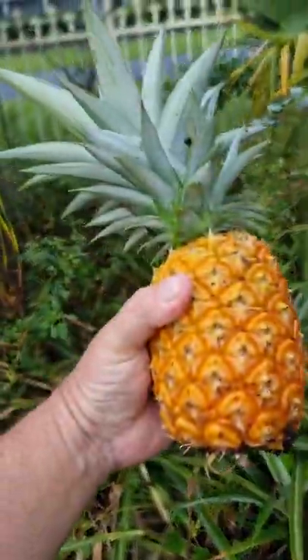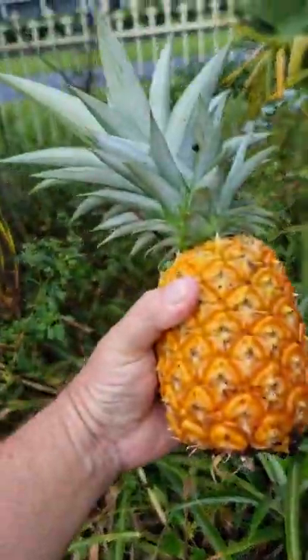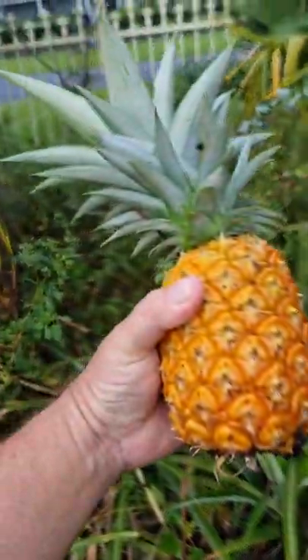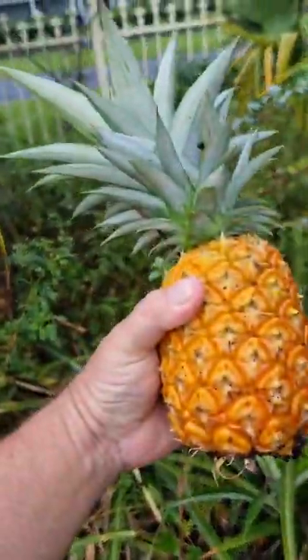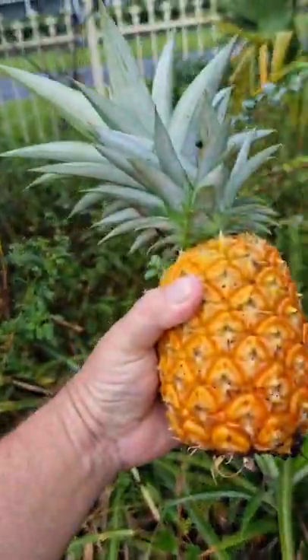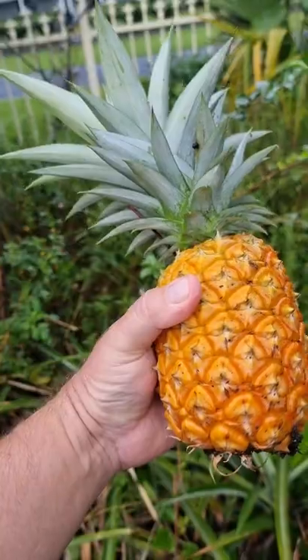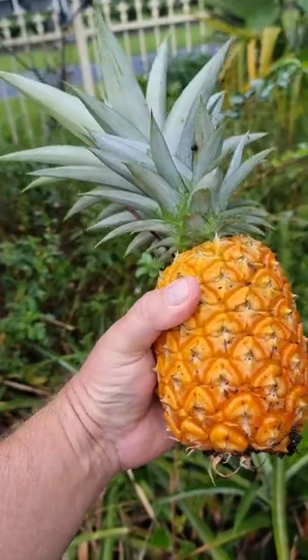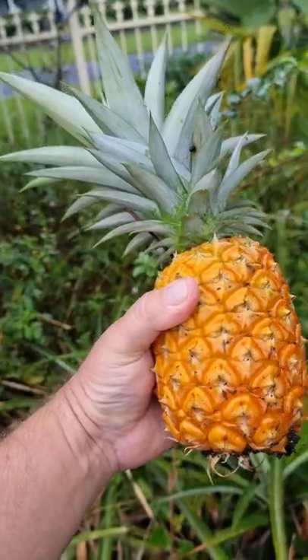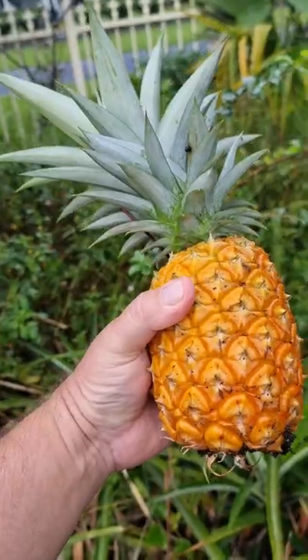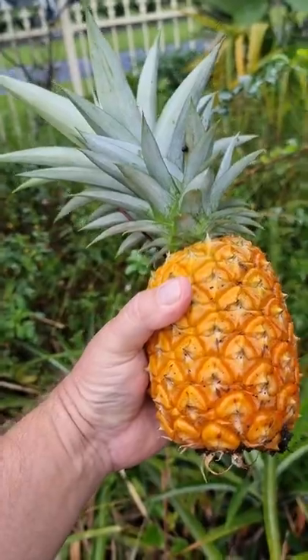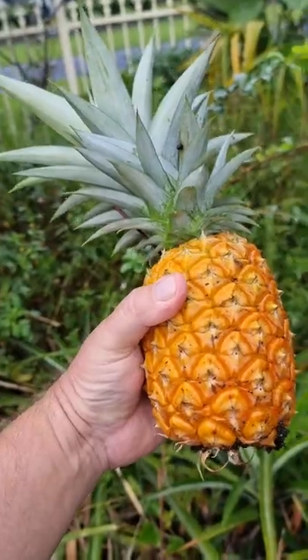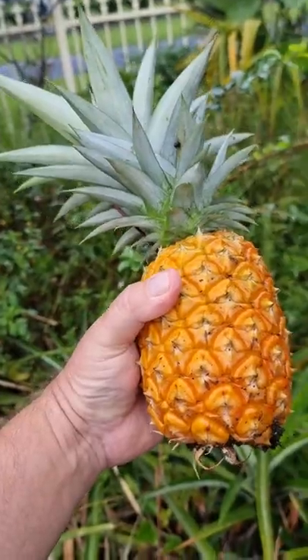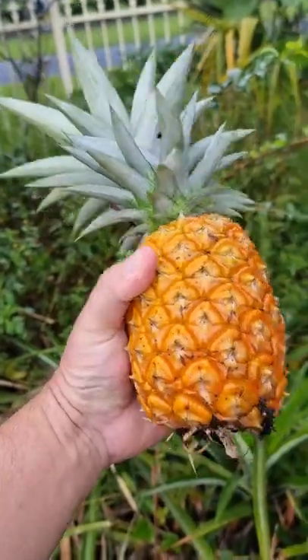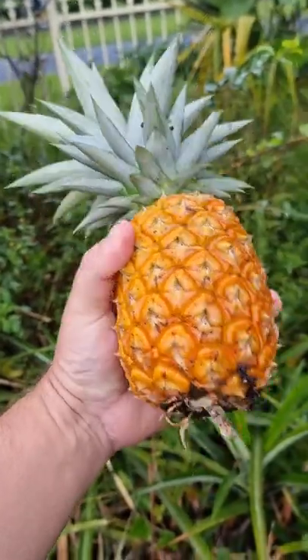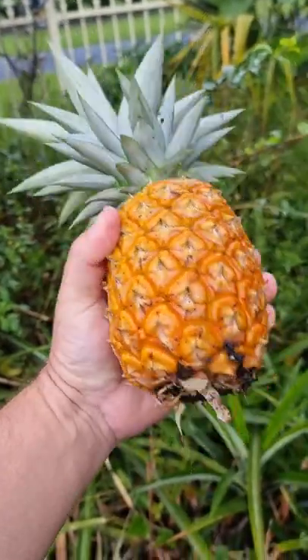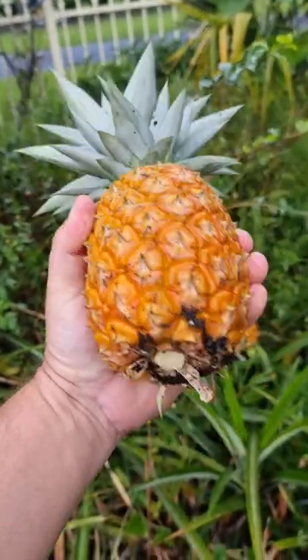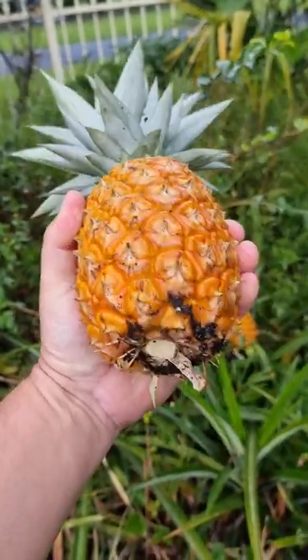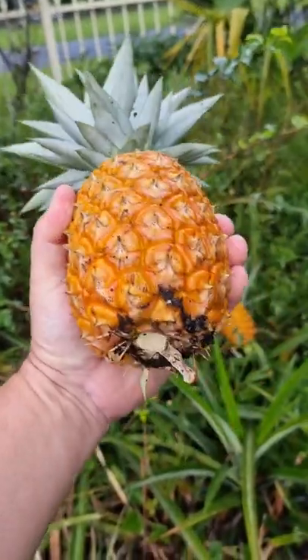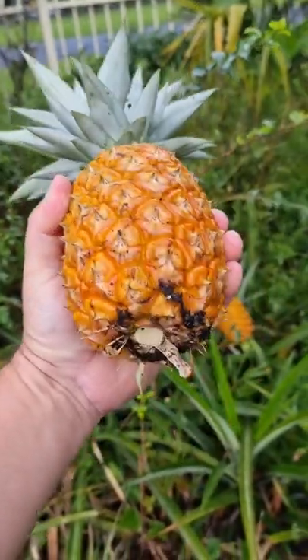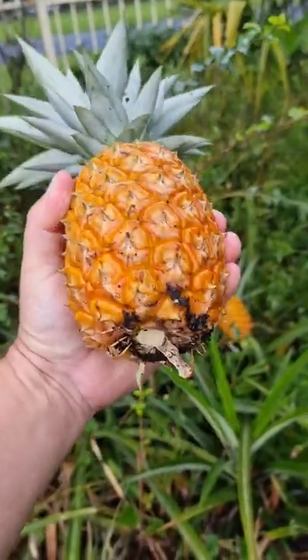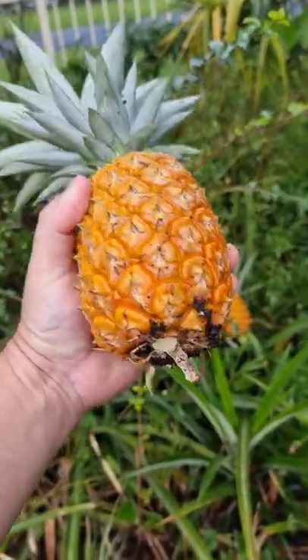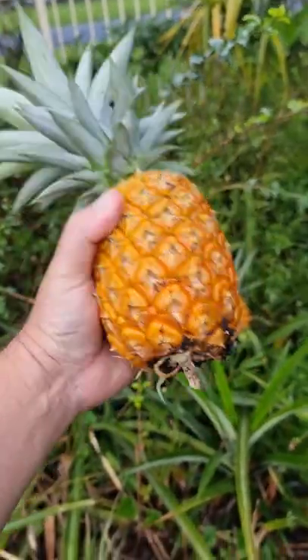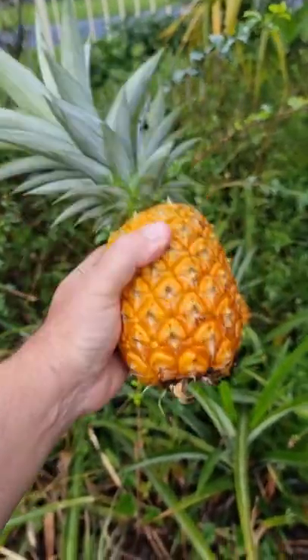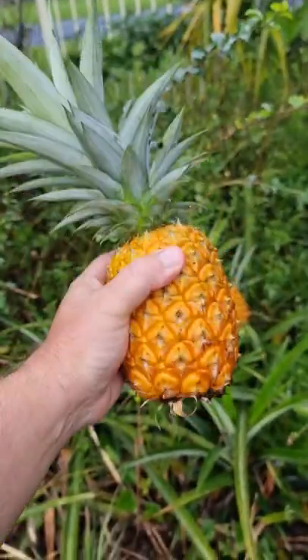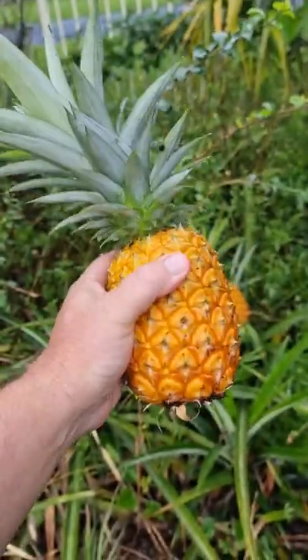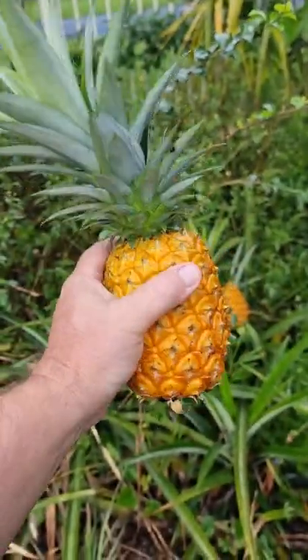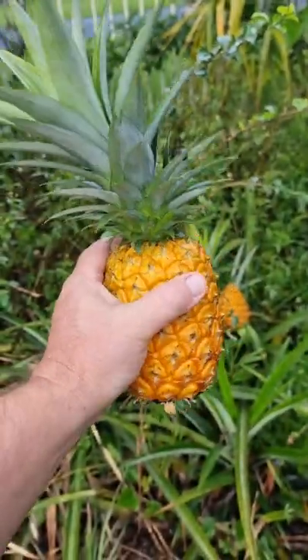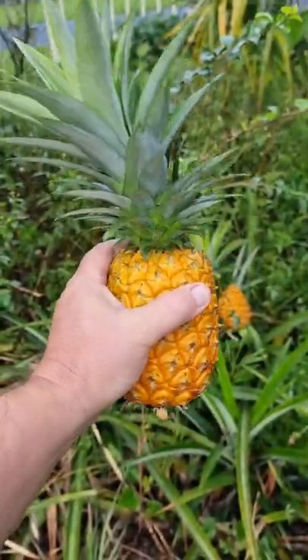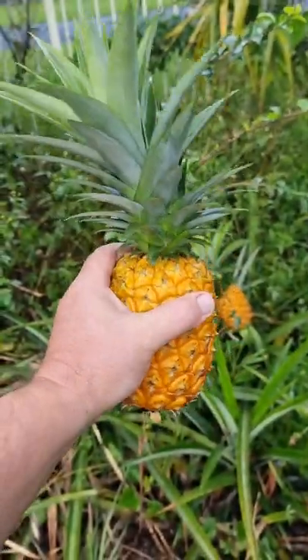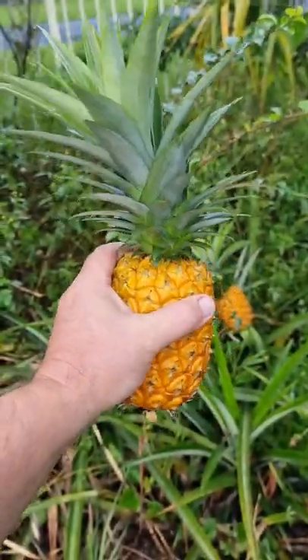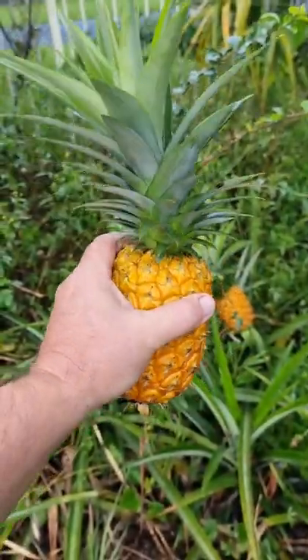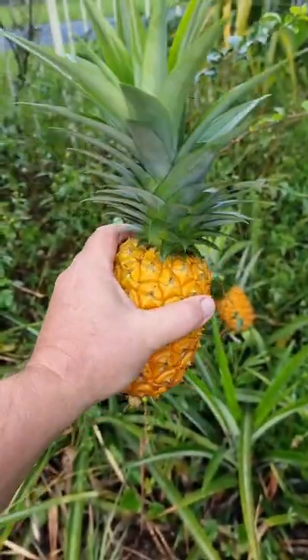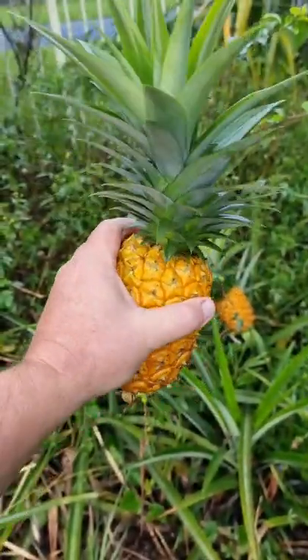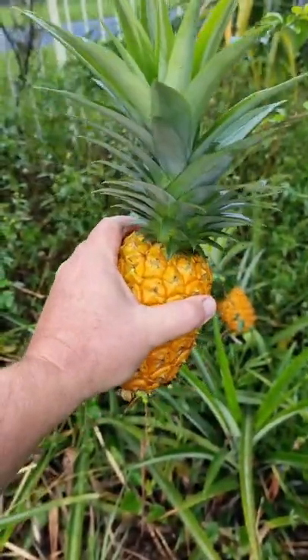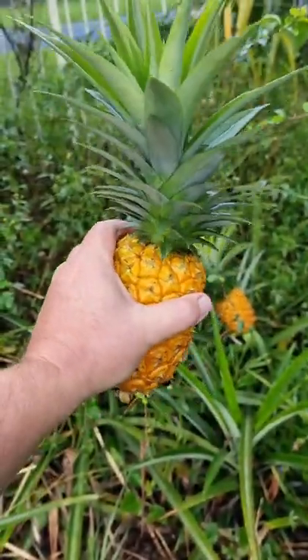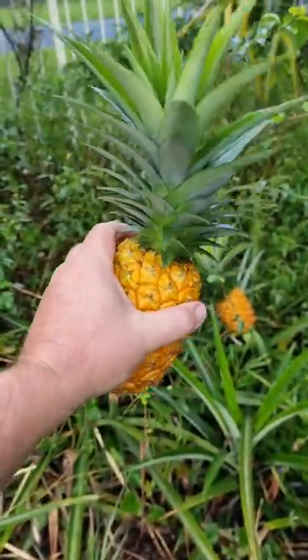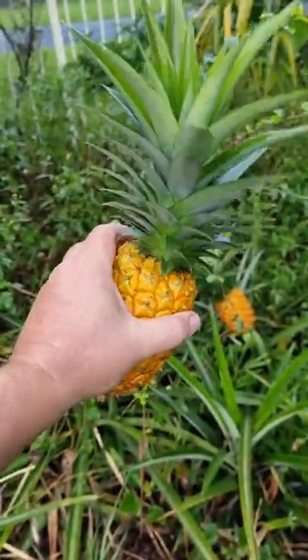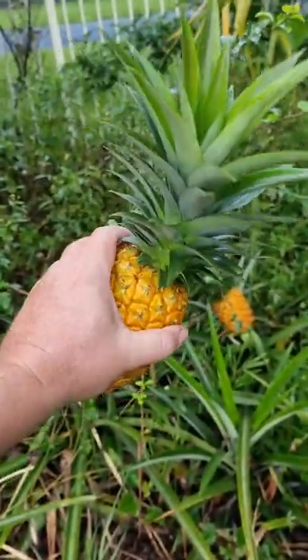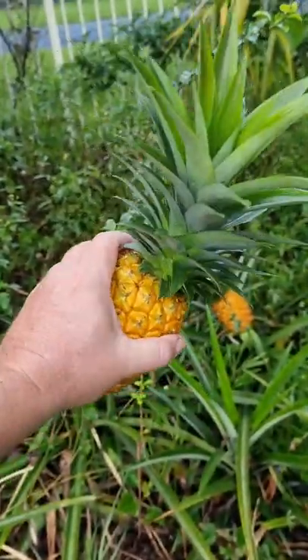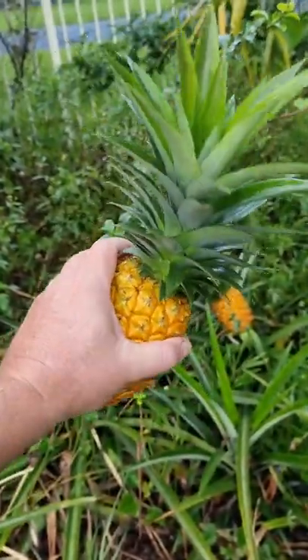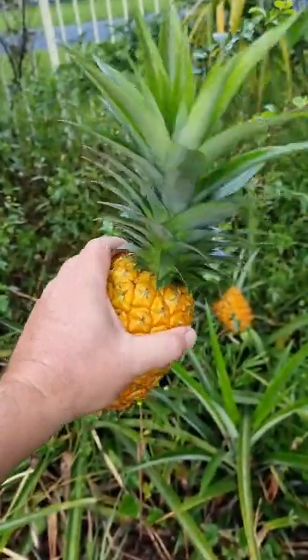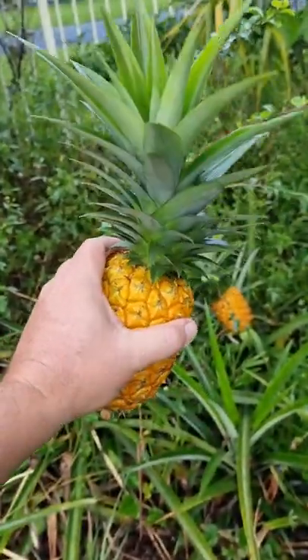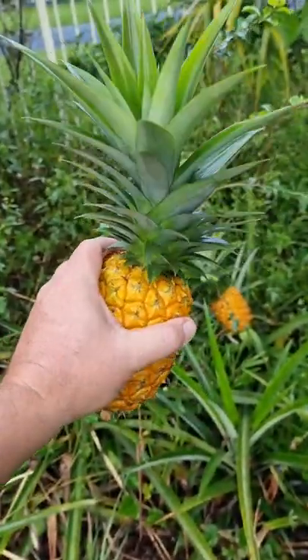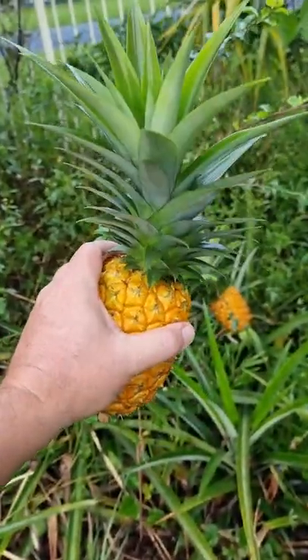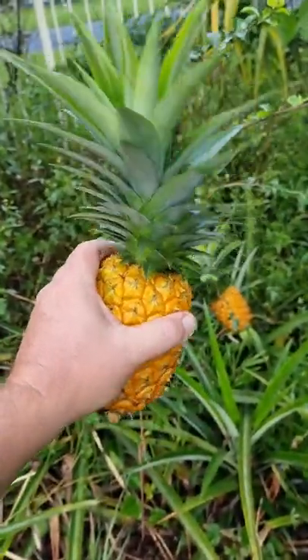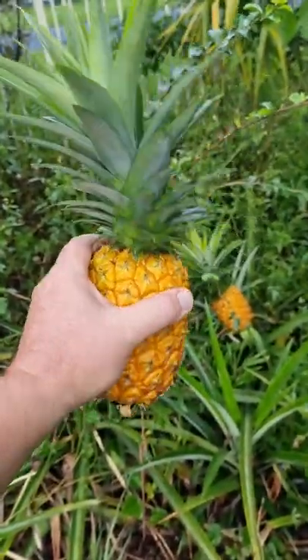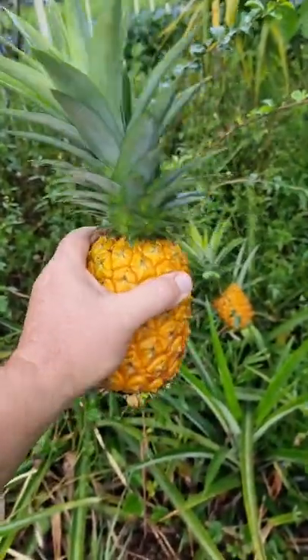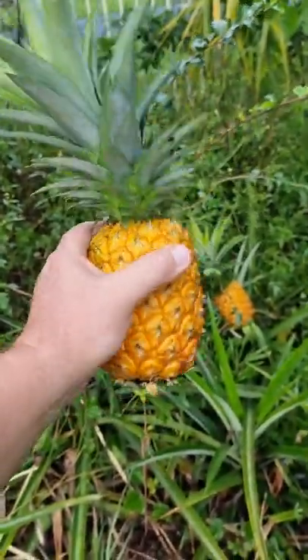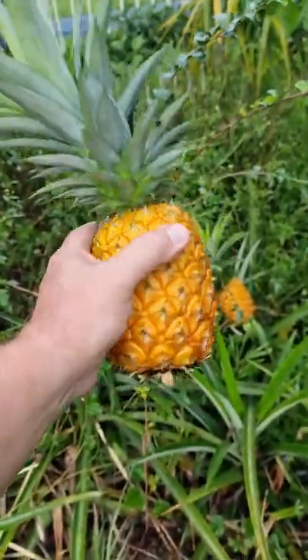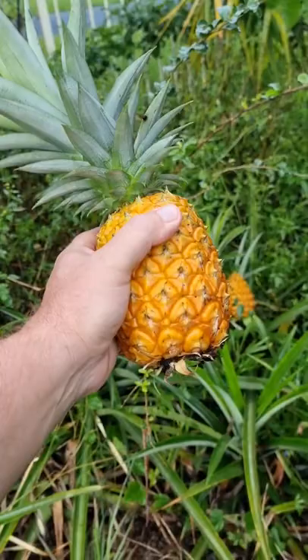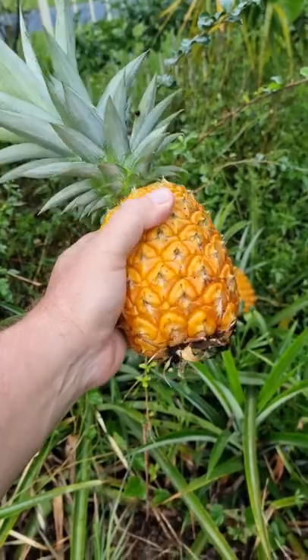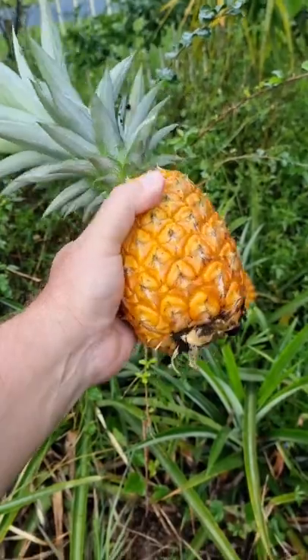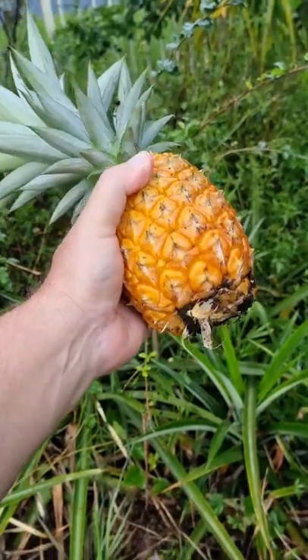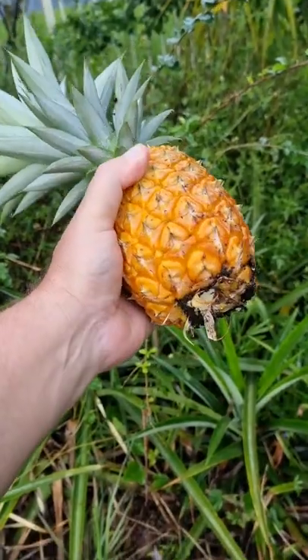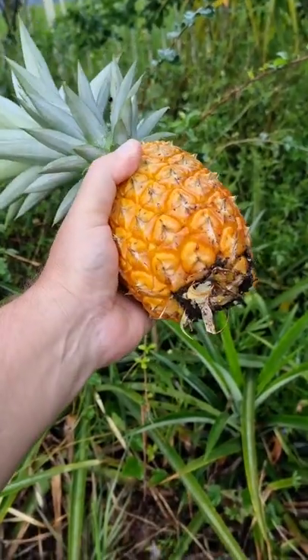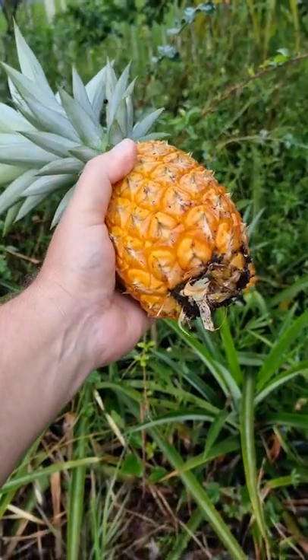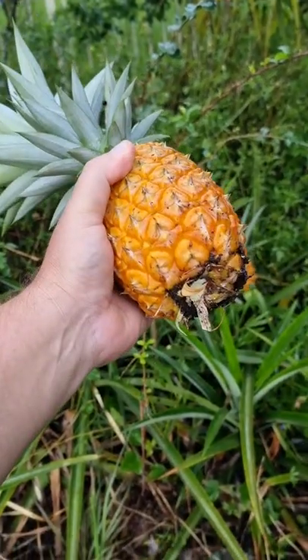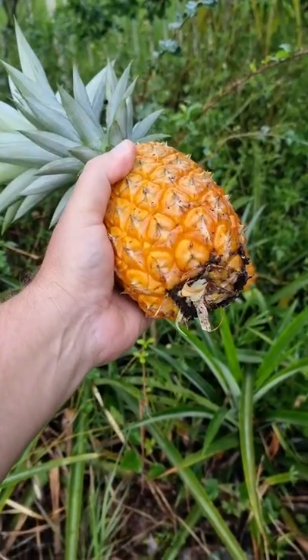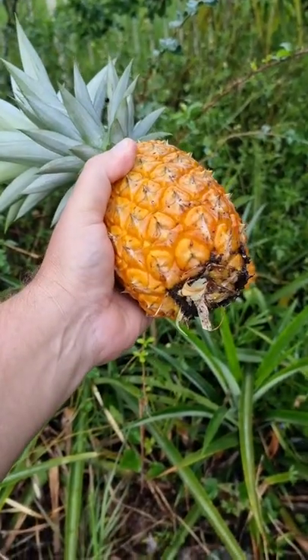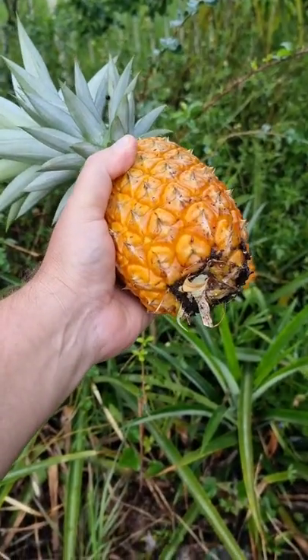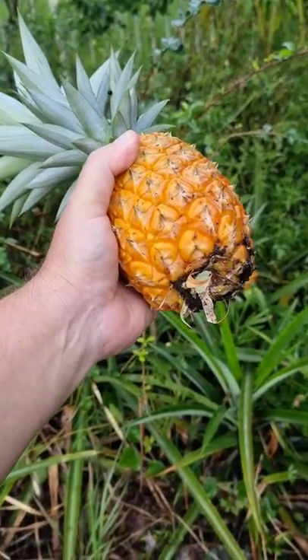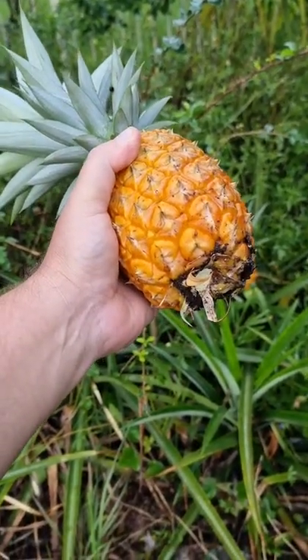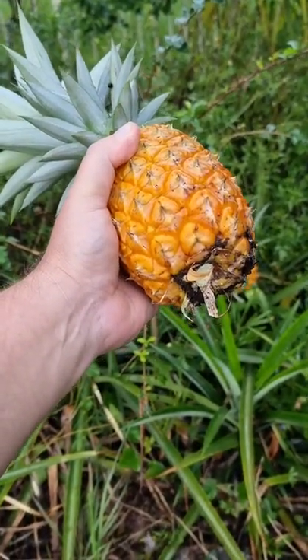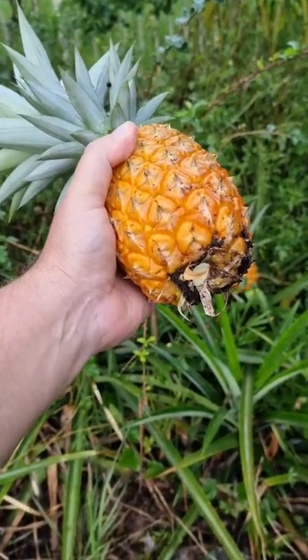Get a pineapple up you. Well, probably, maybe don't. But grow them.